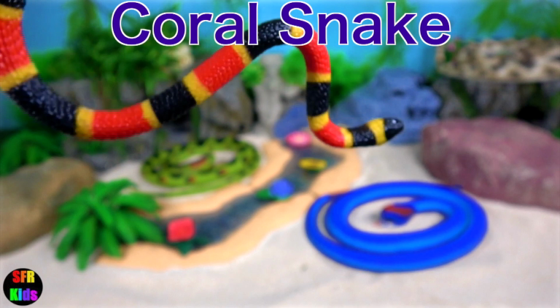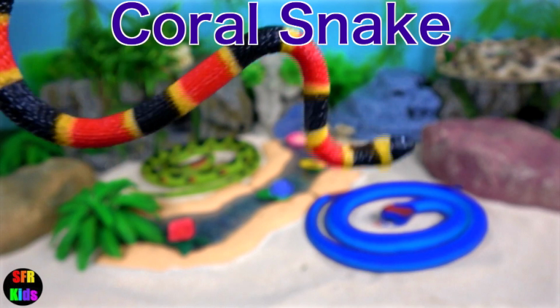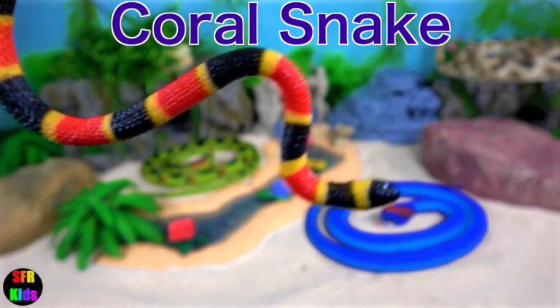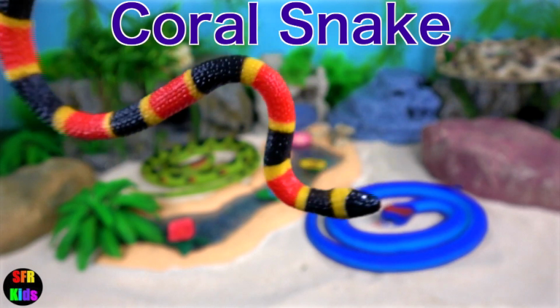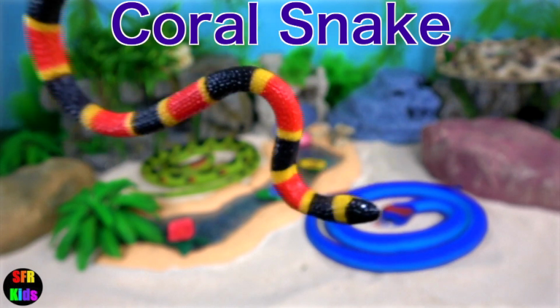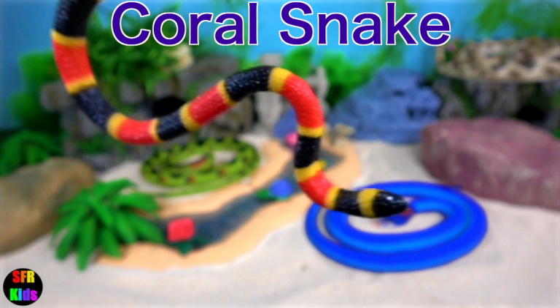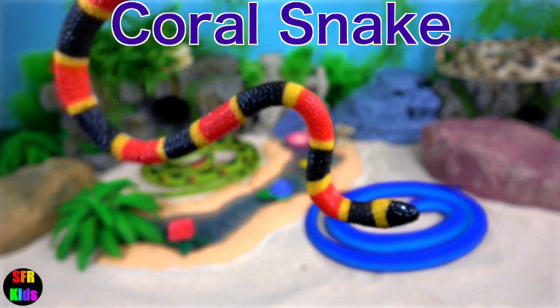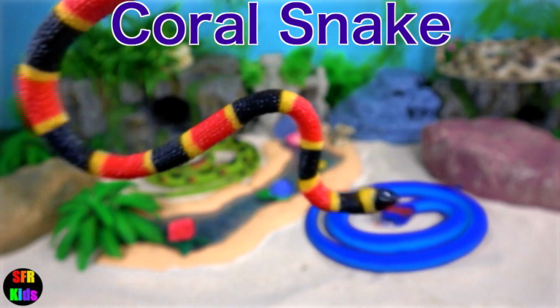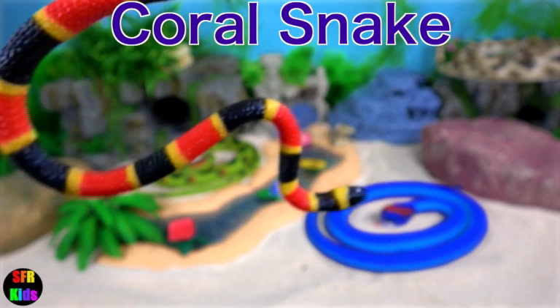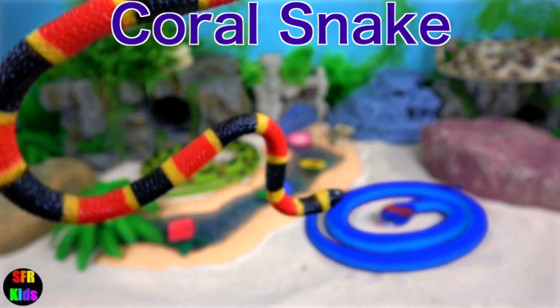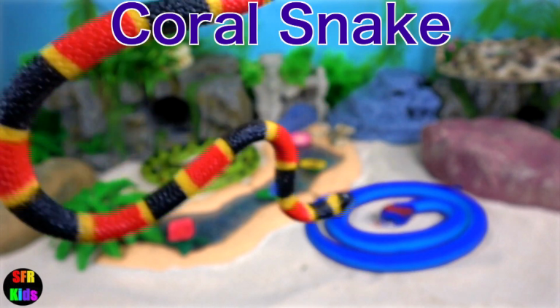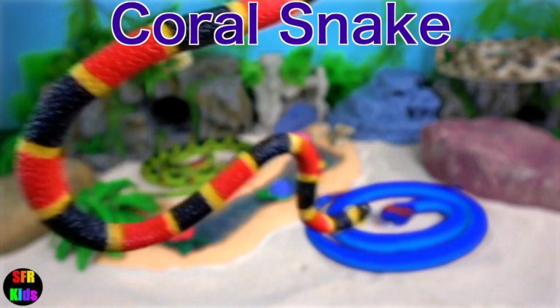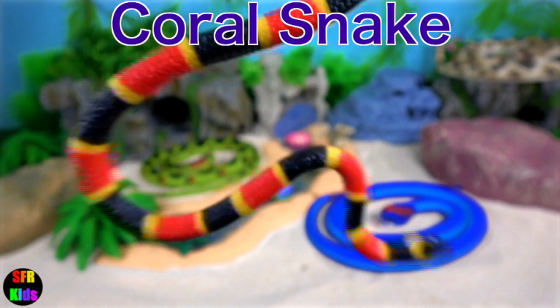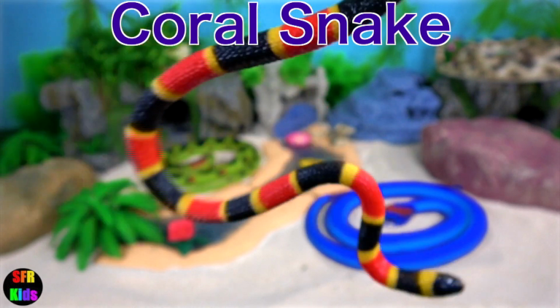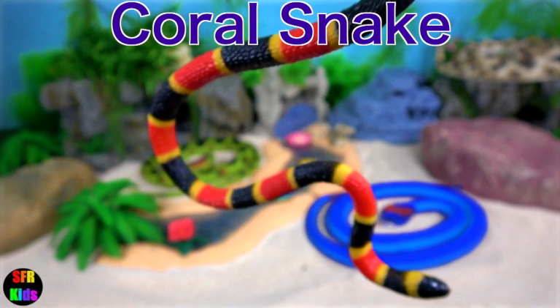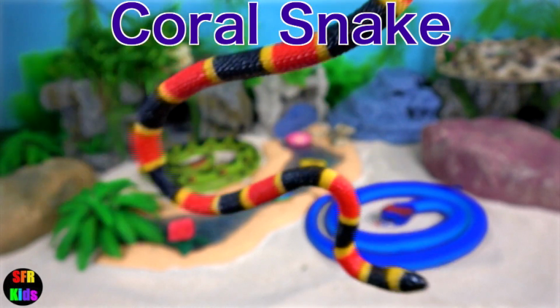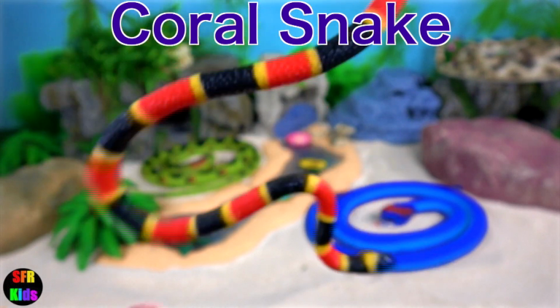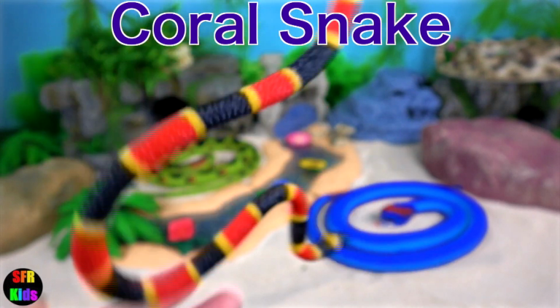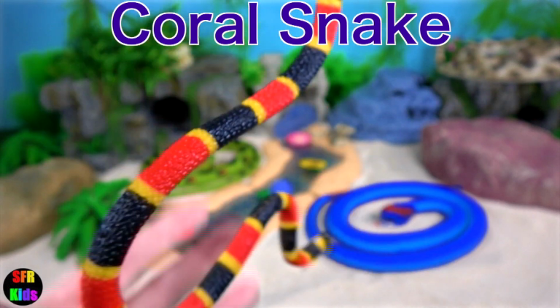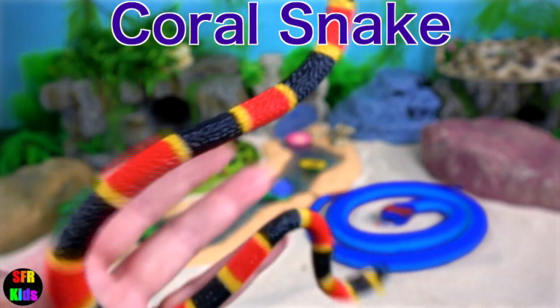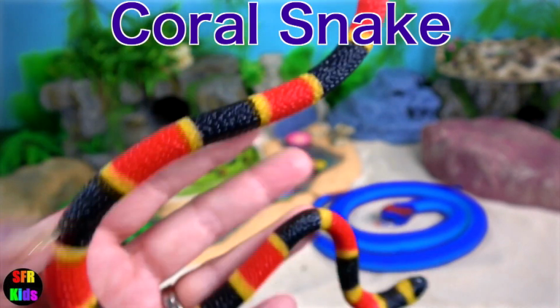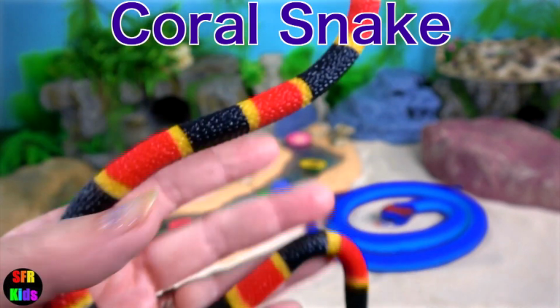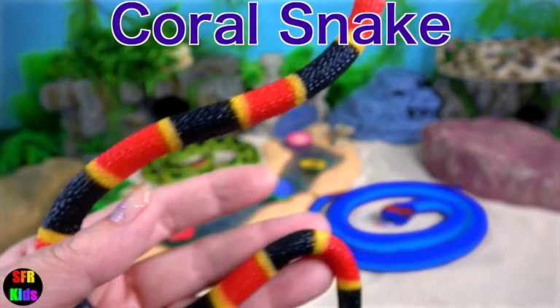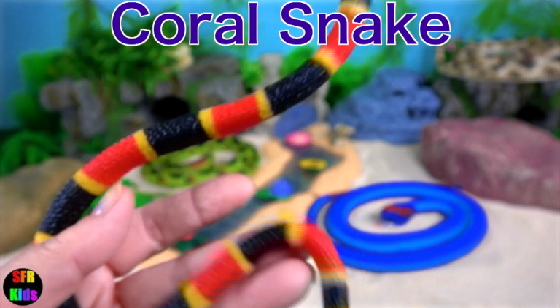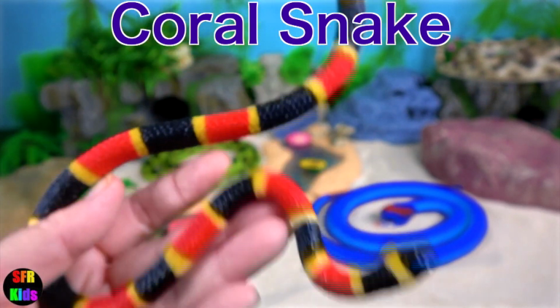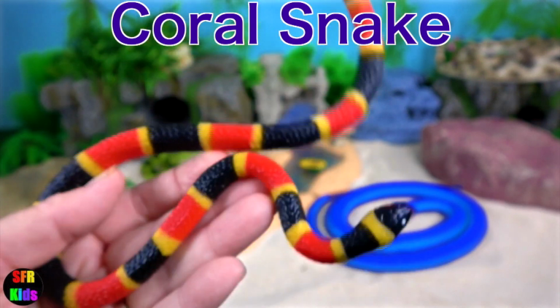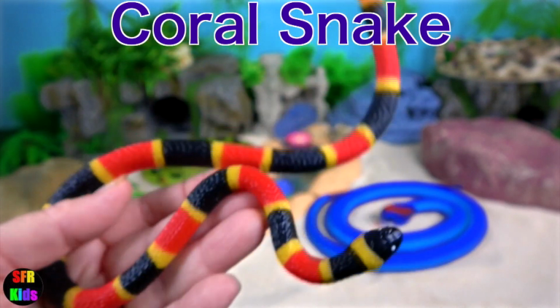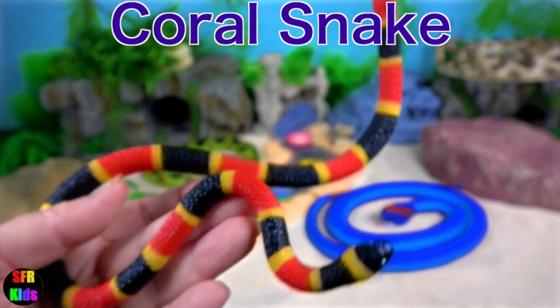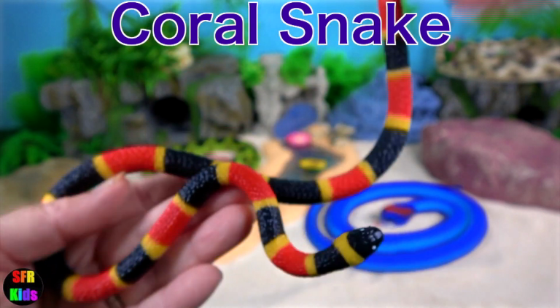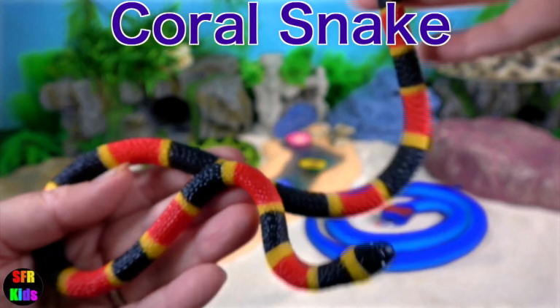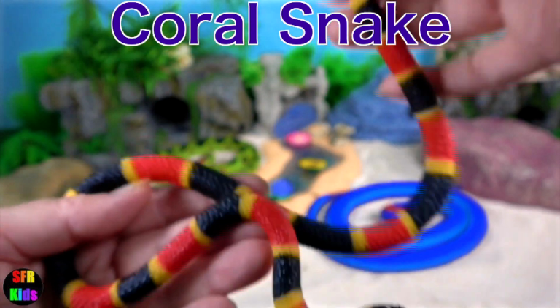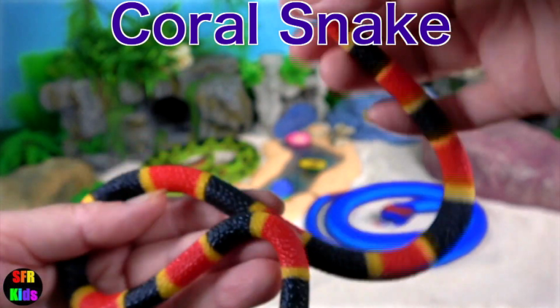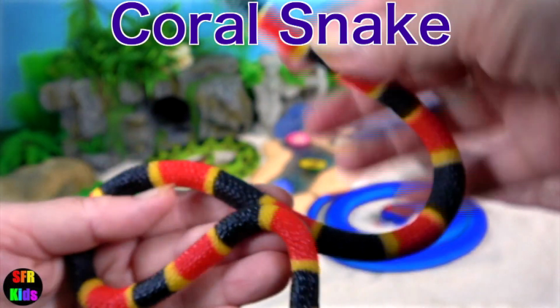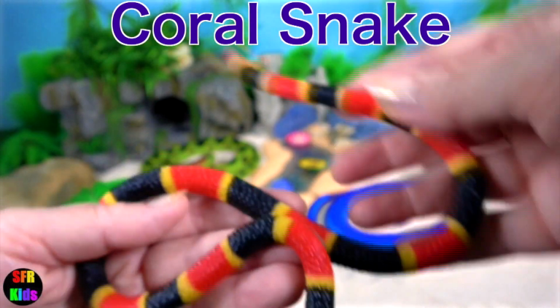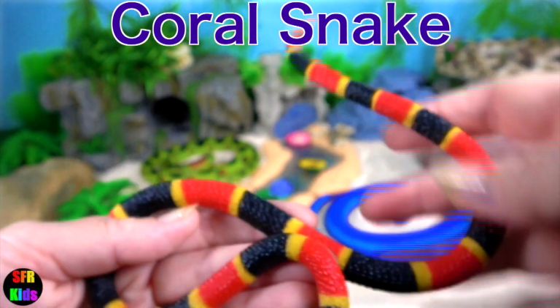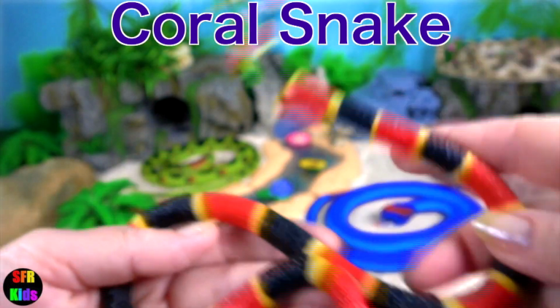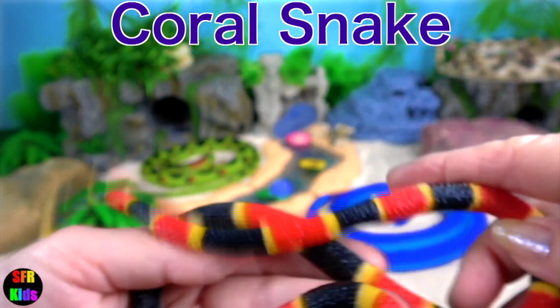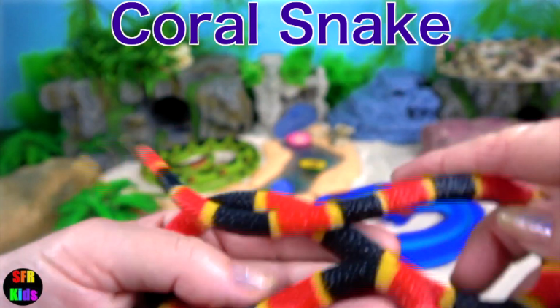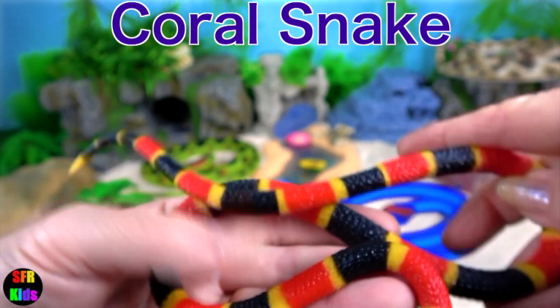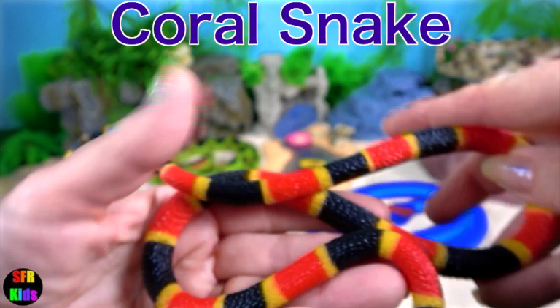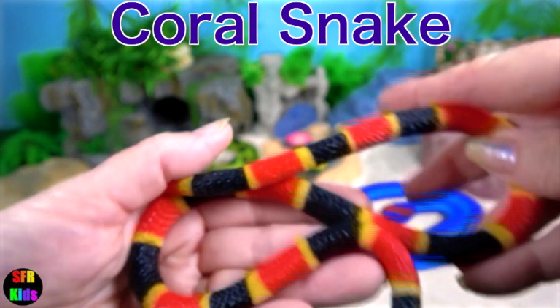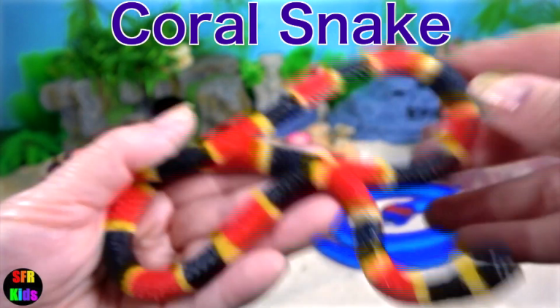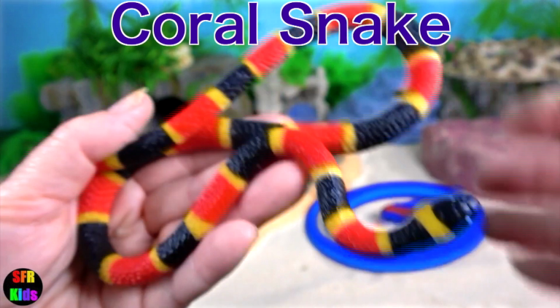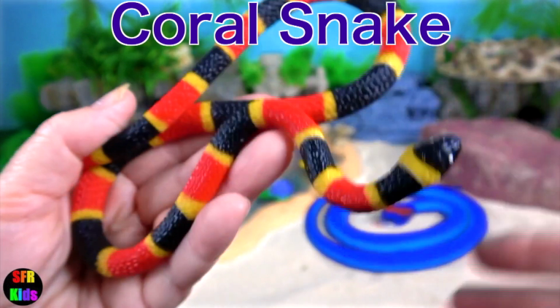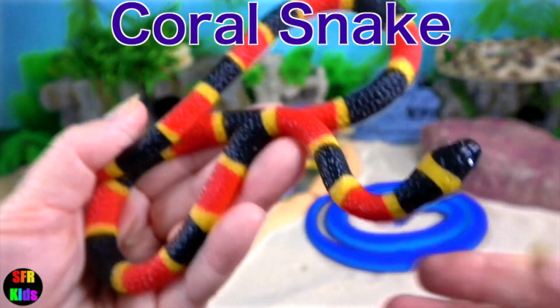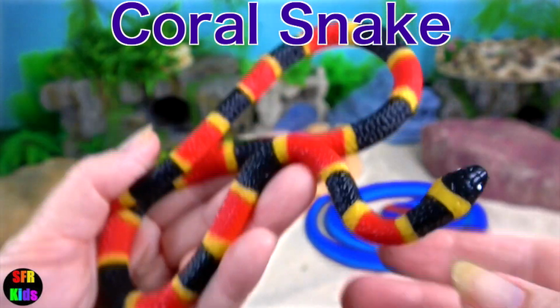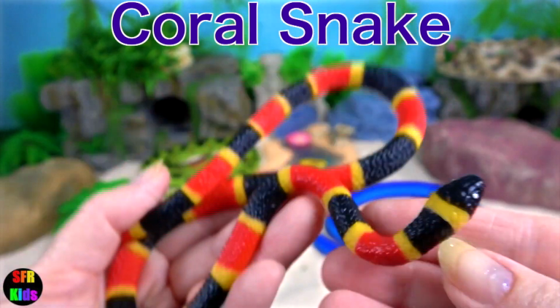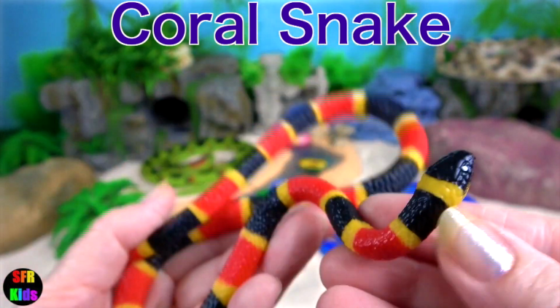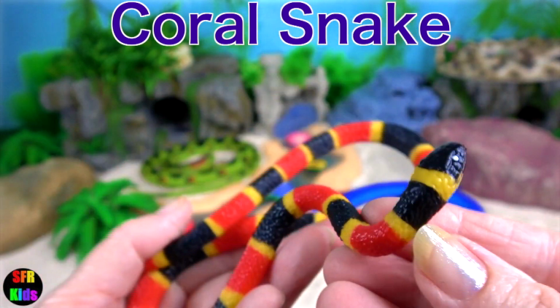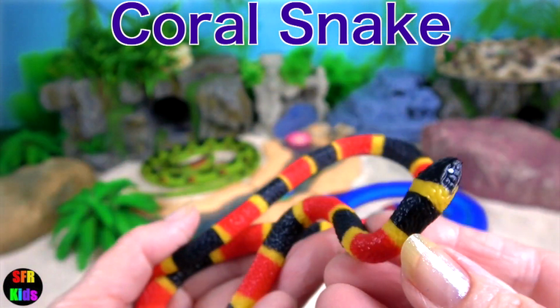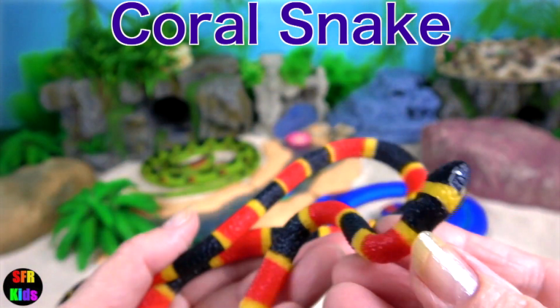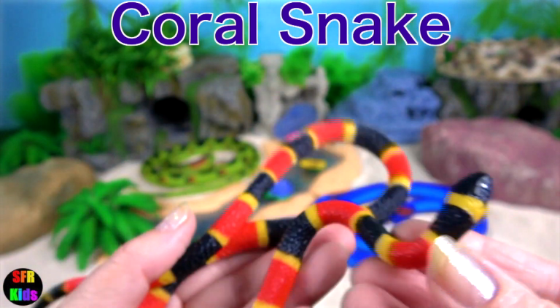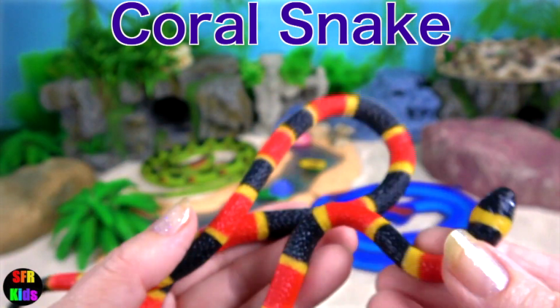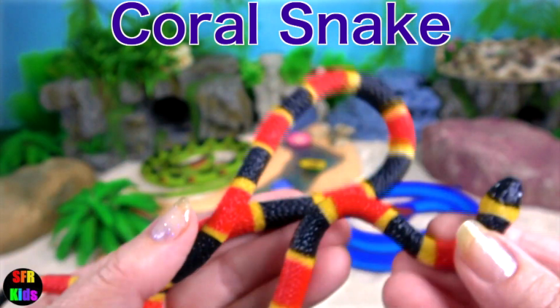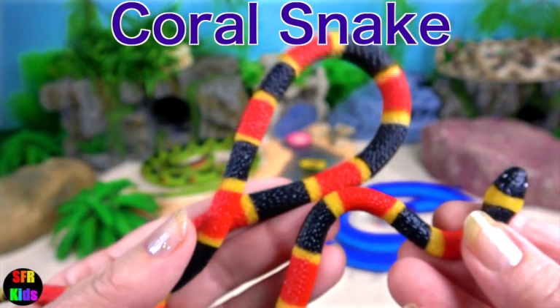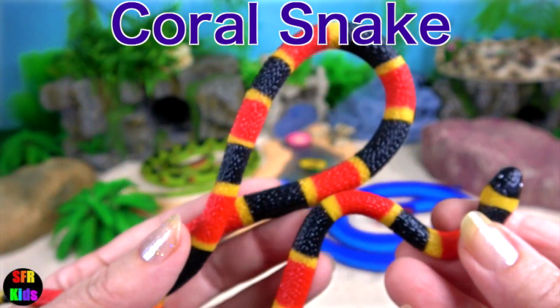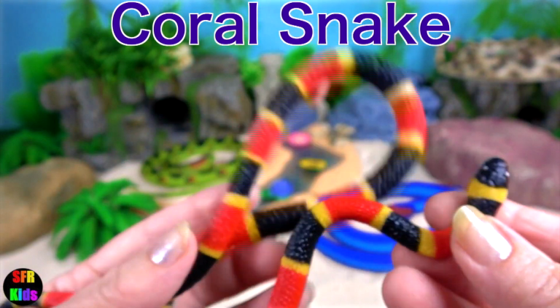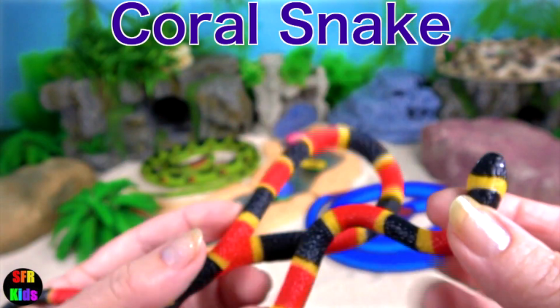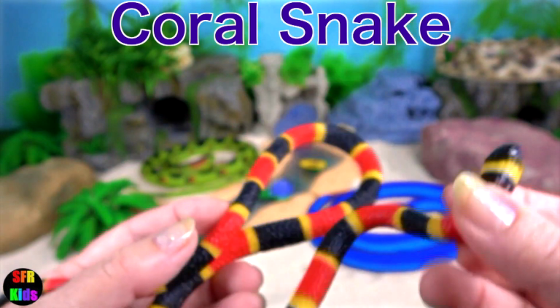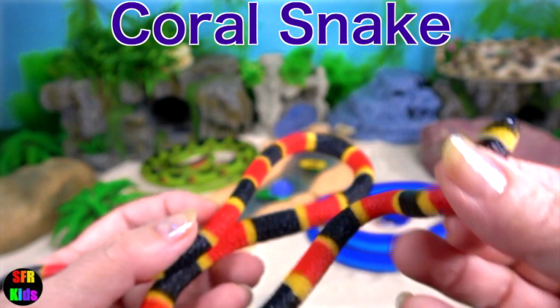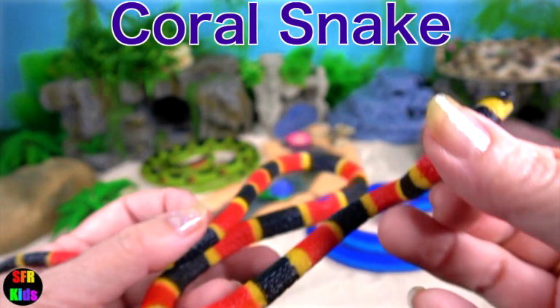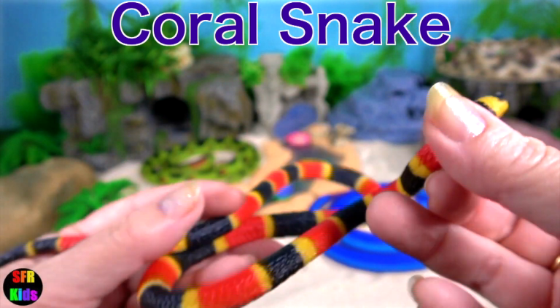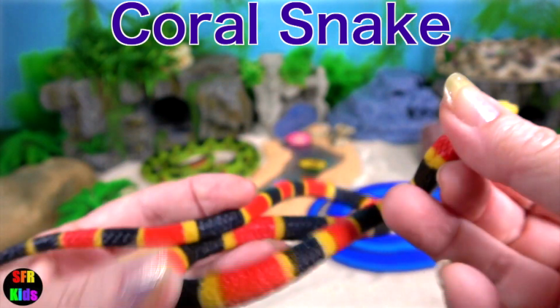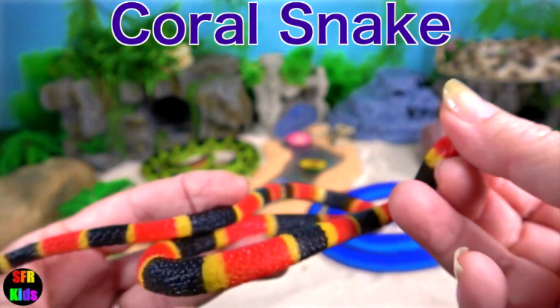Coral Snakes are a venomous snake that live in North America. They are members of the cobra family.